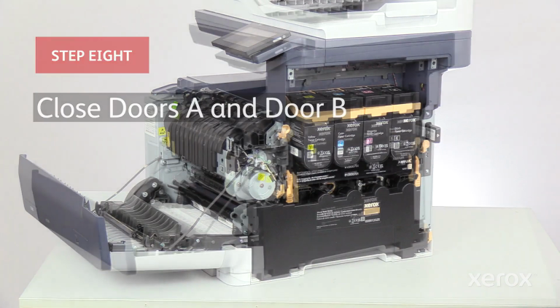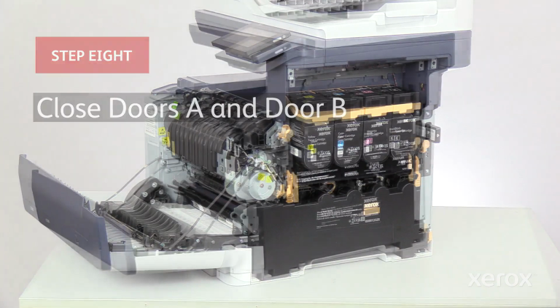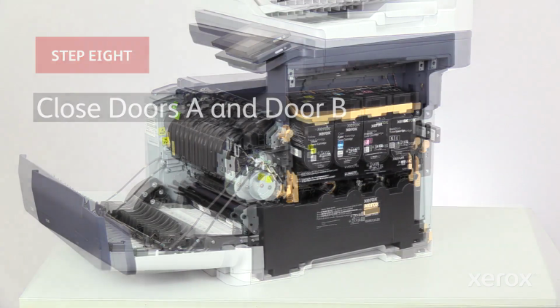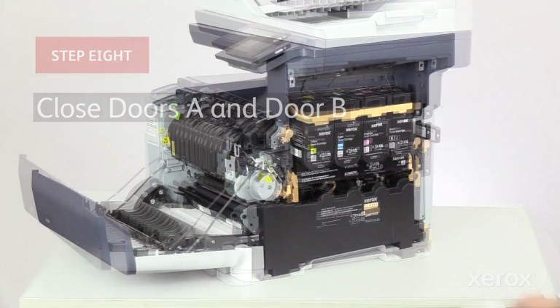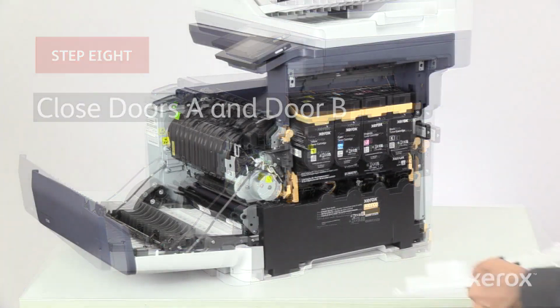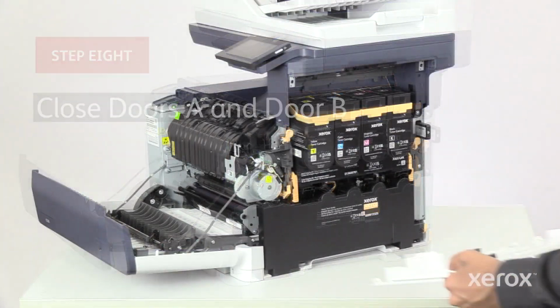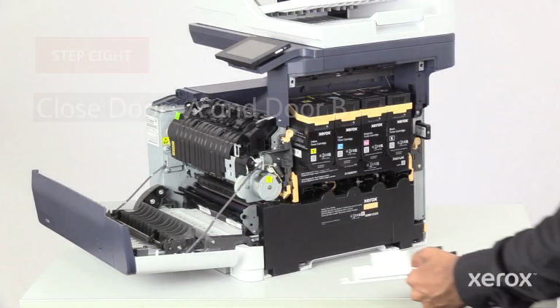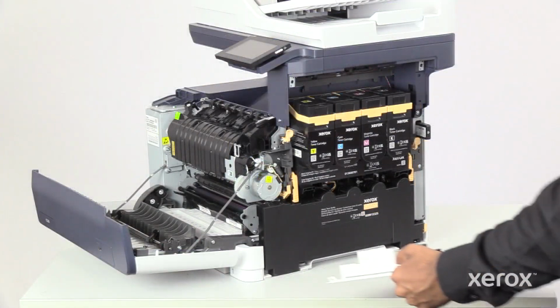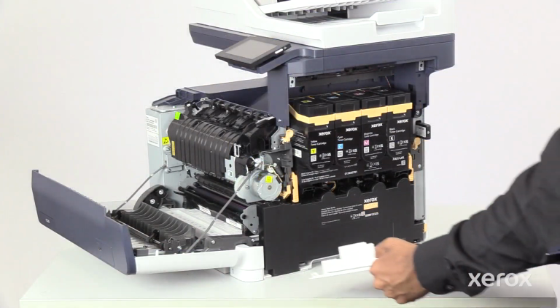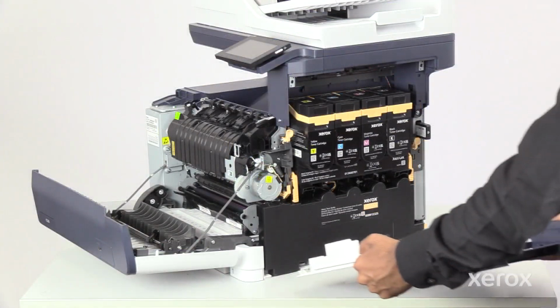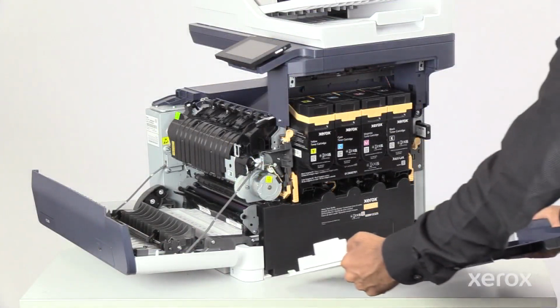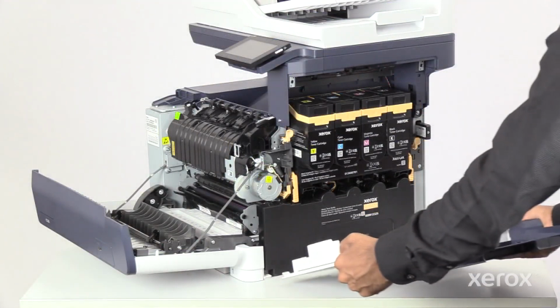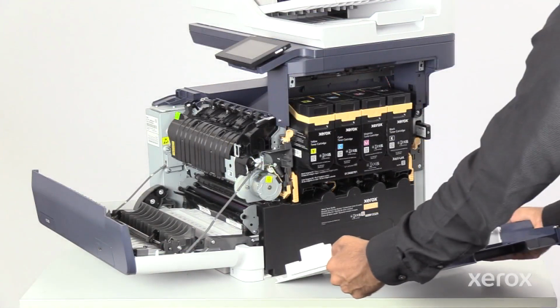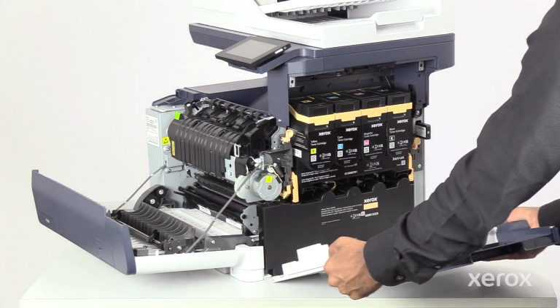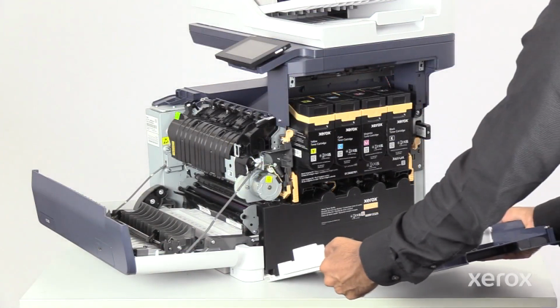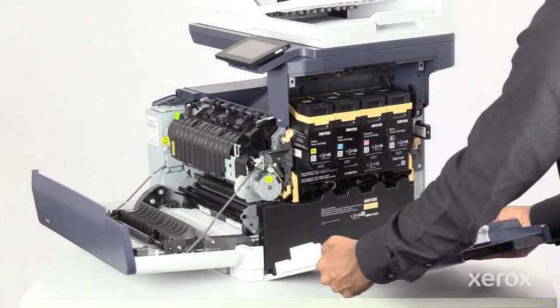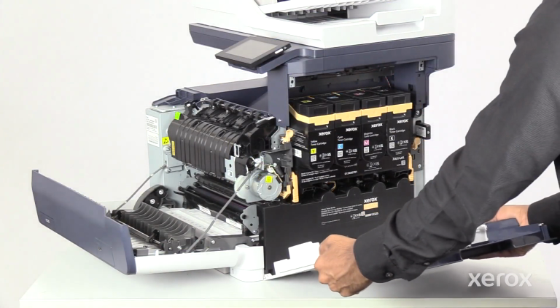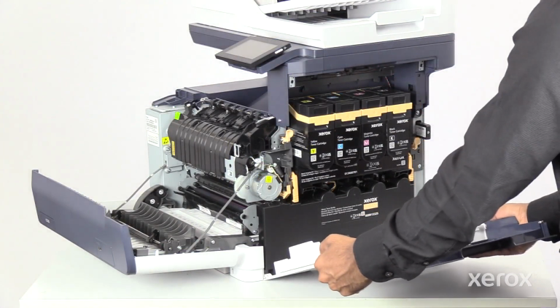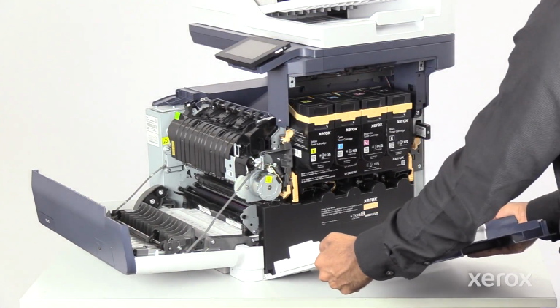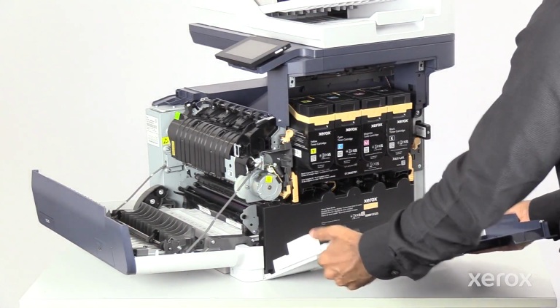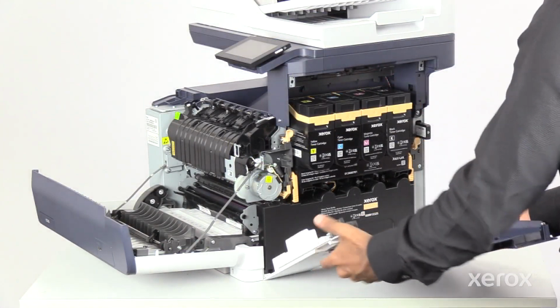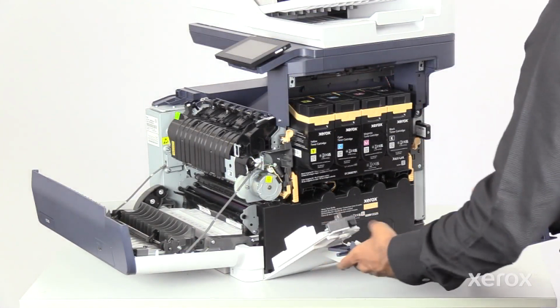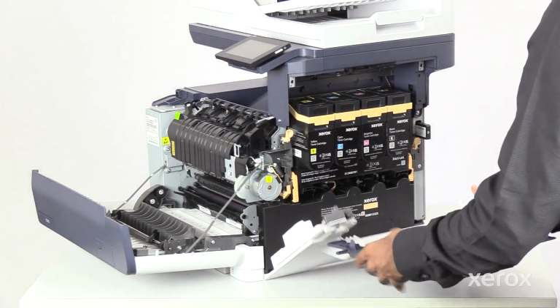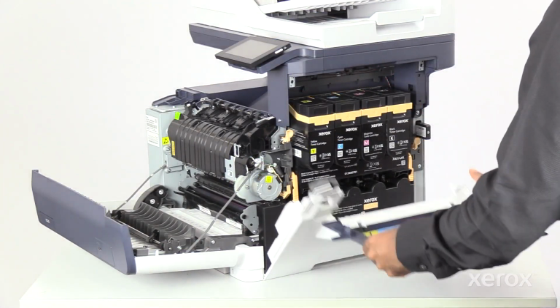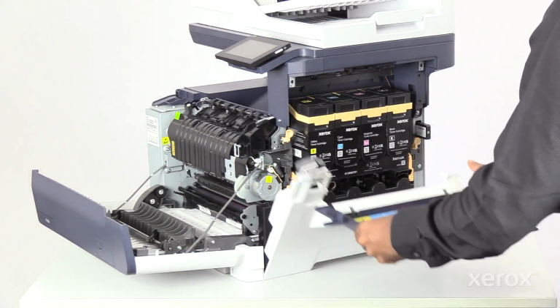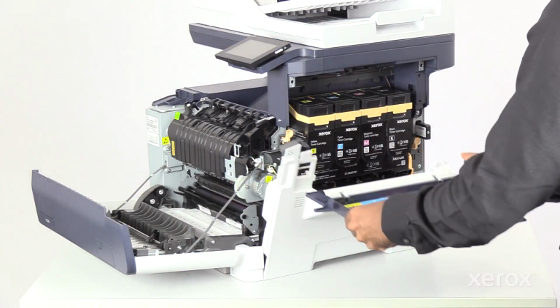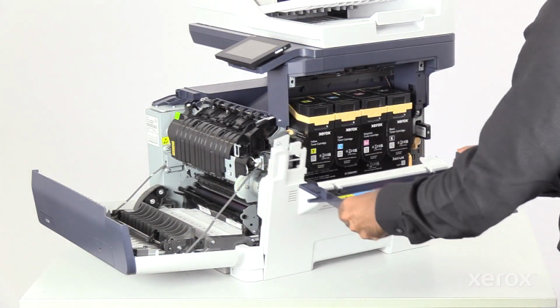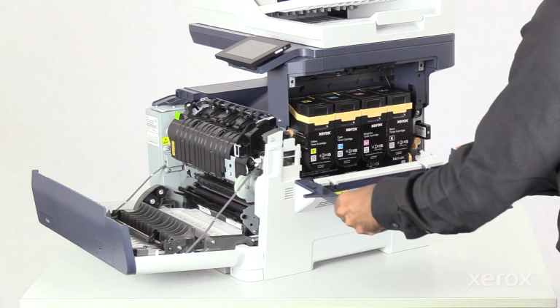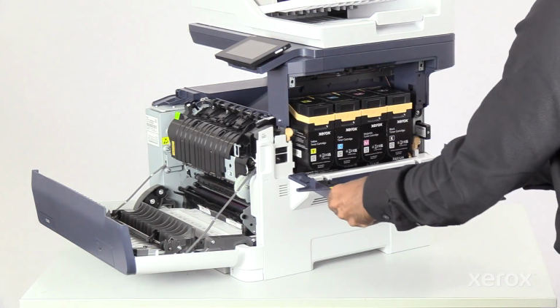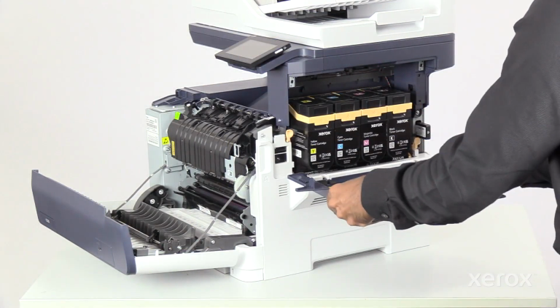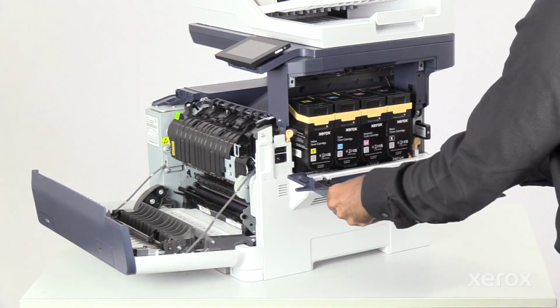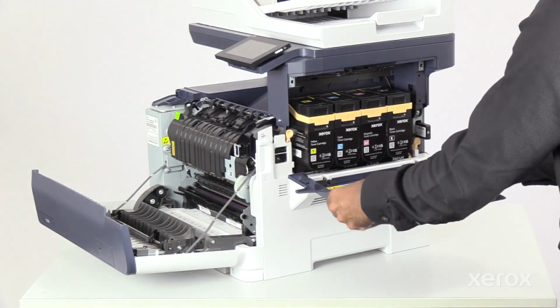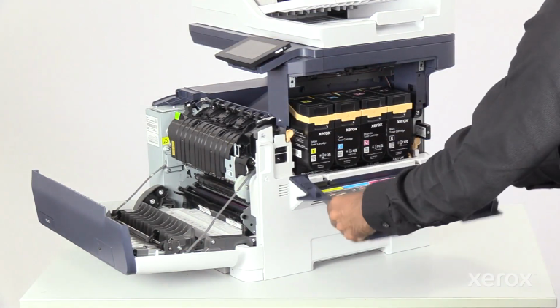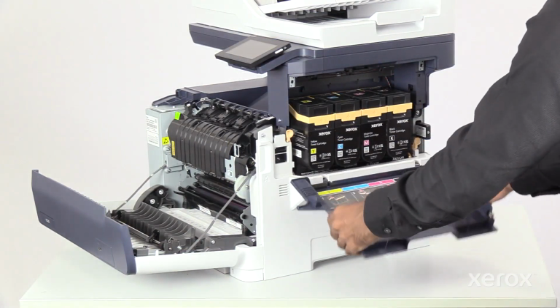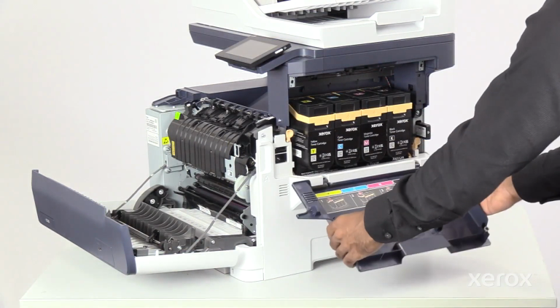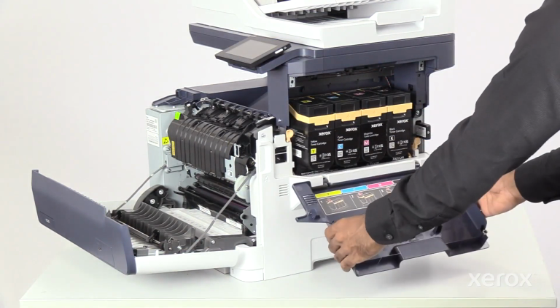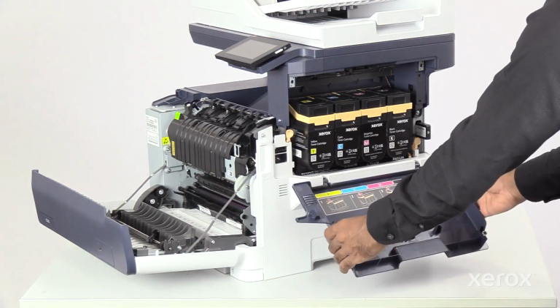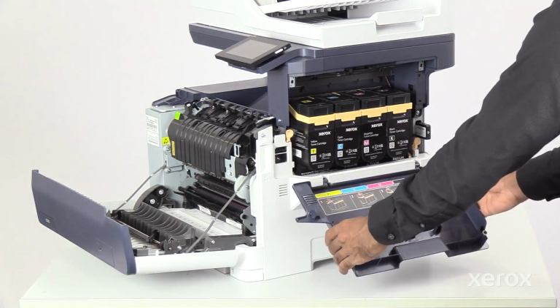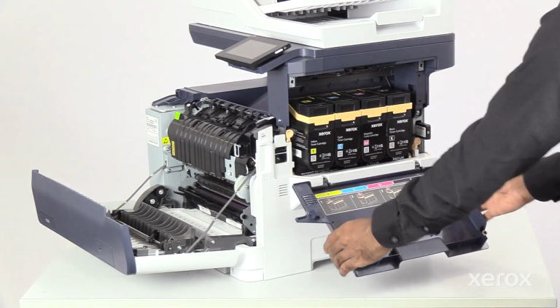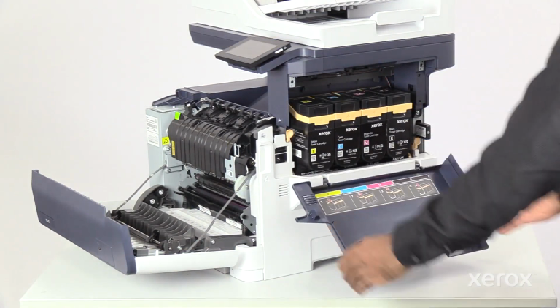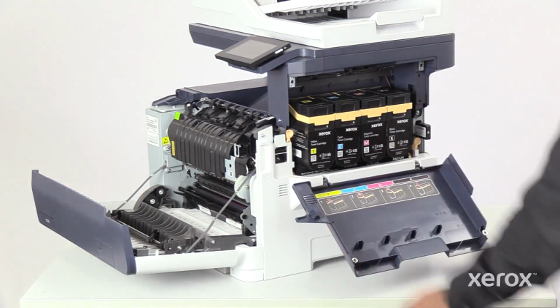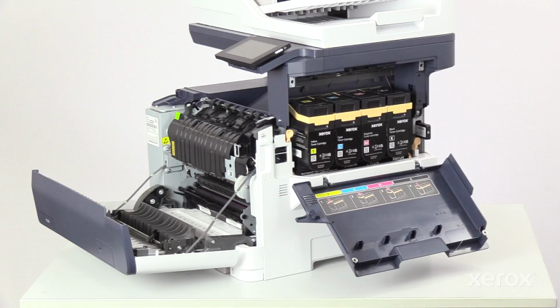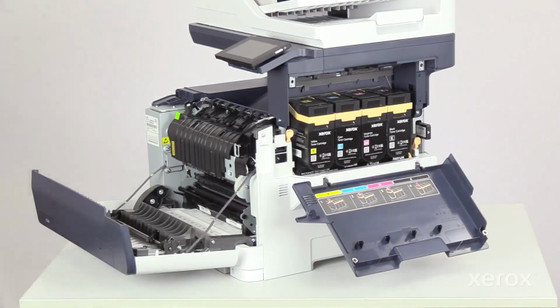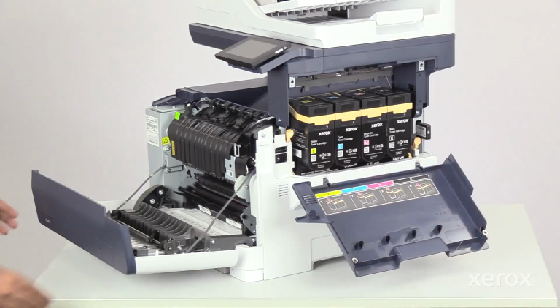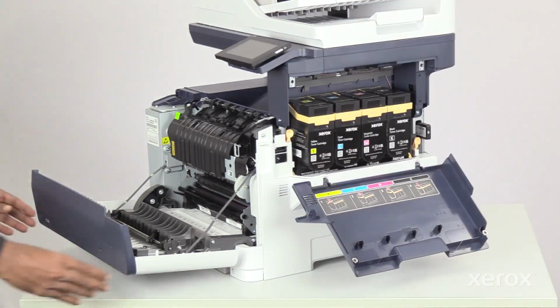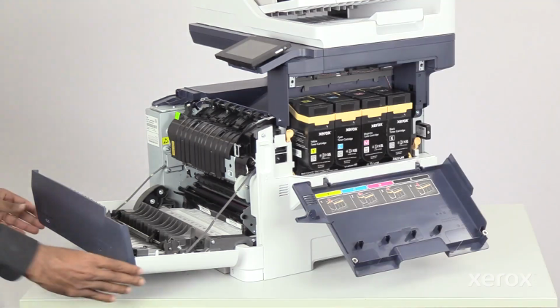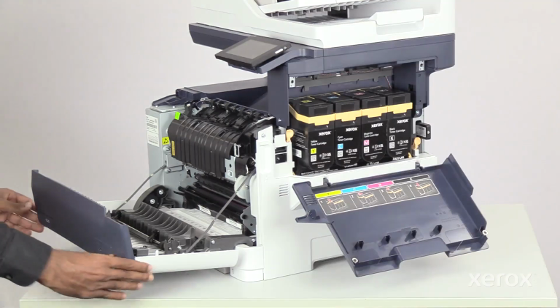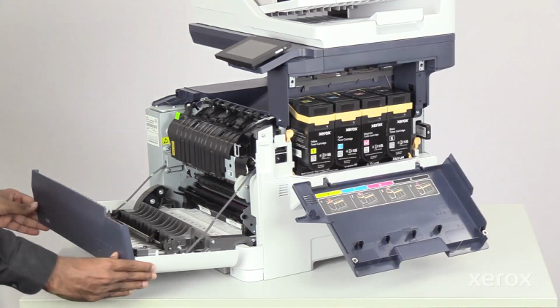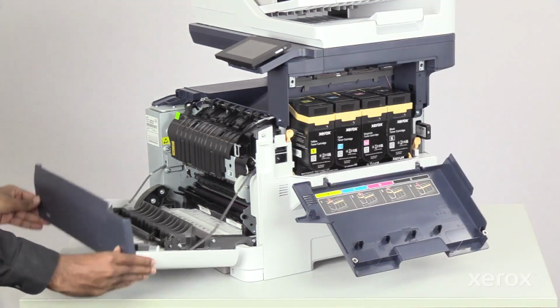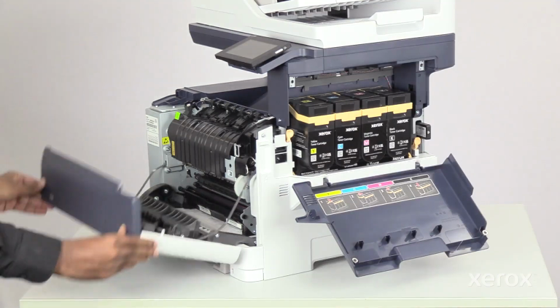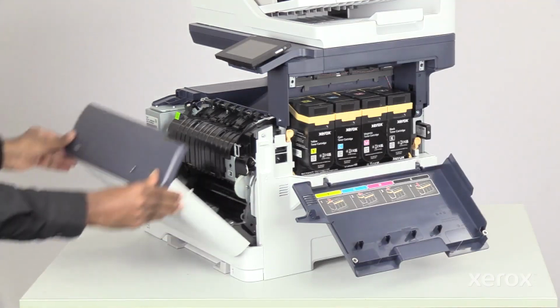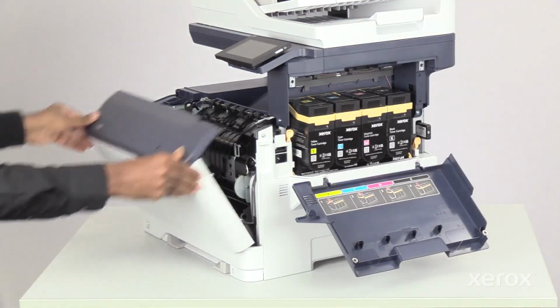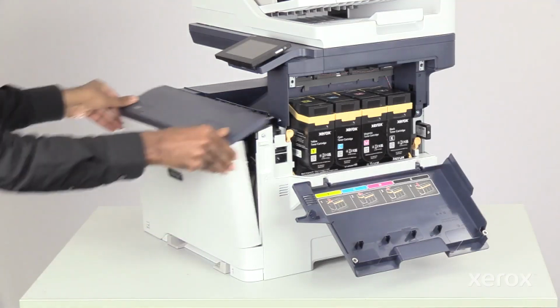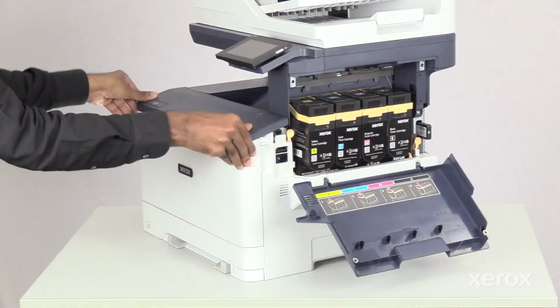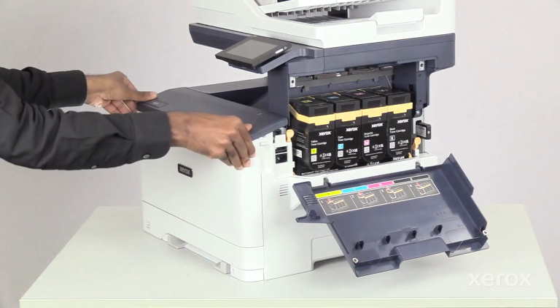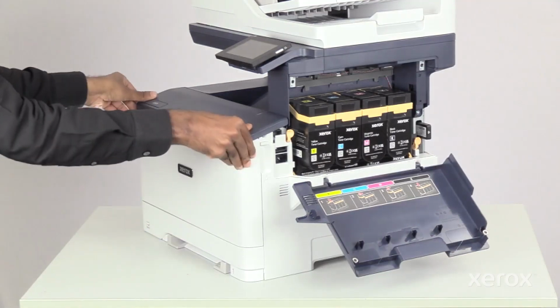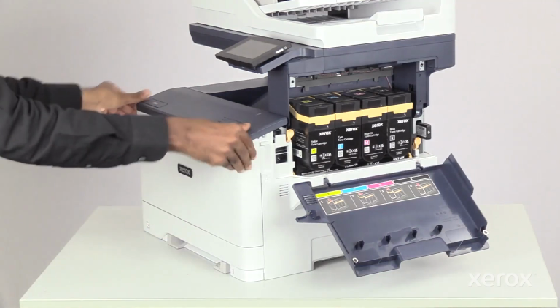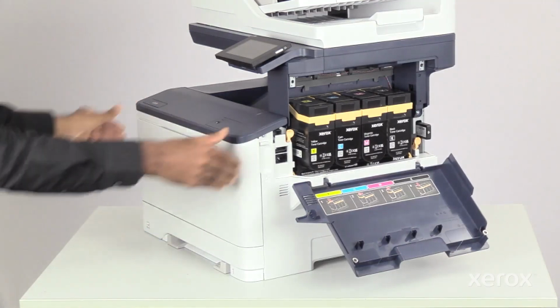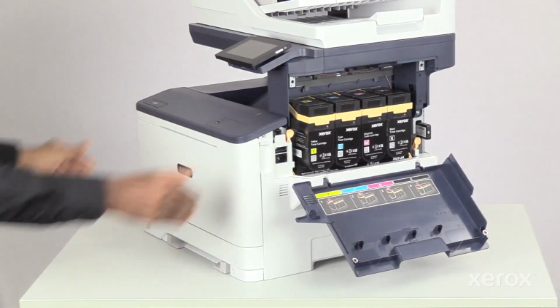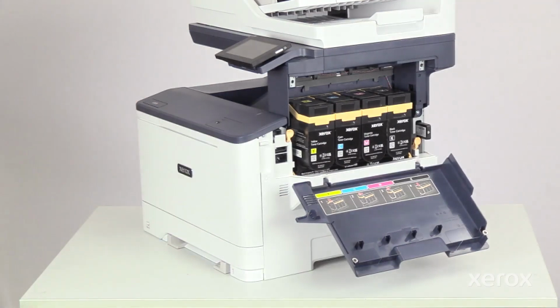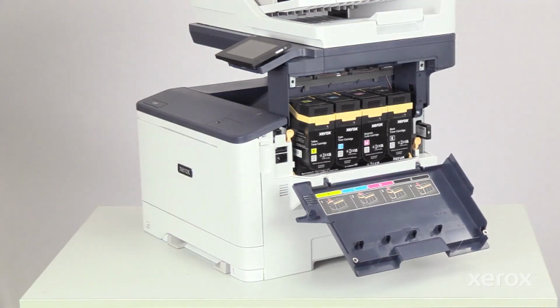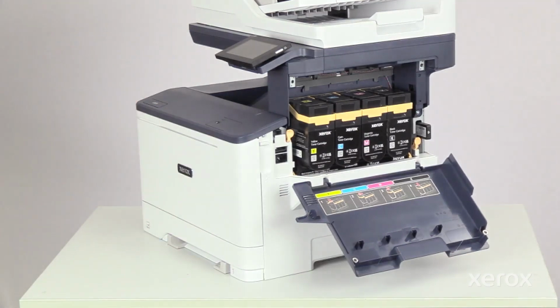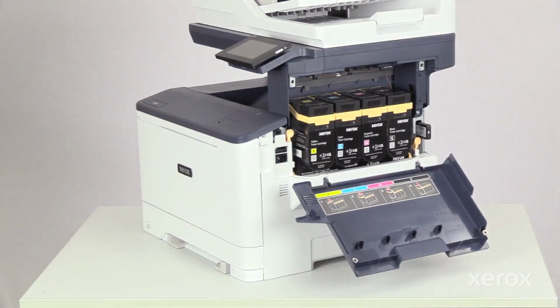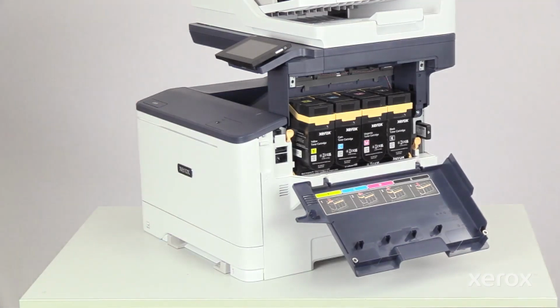Insert the right side cover and push it towards the printer until it clicks. Close Doors A and B.